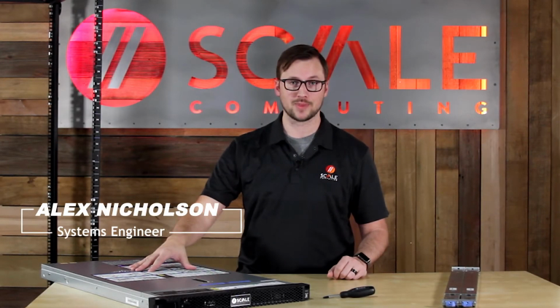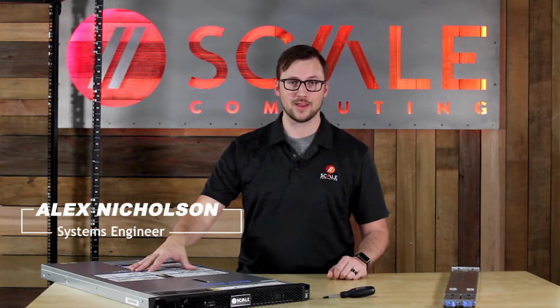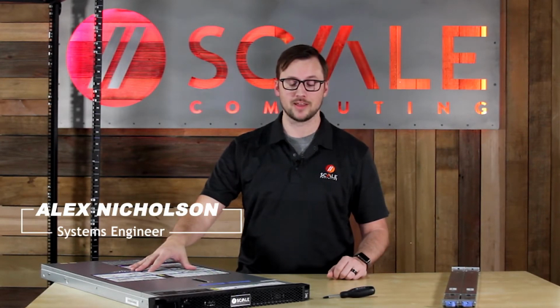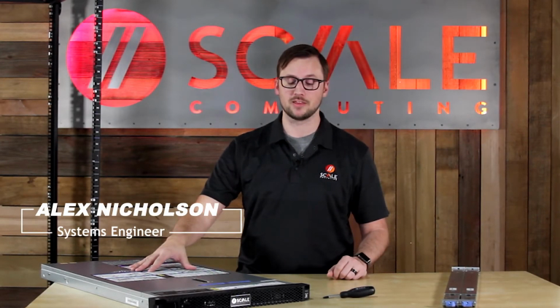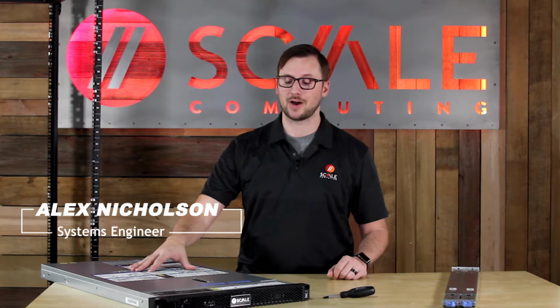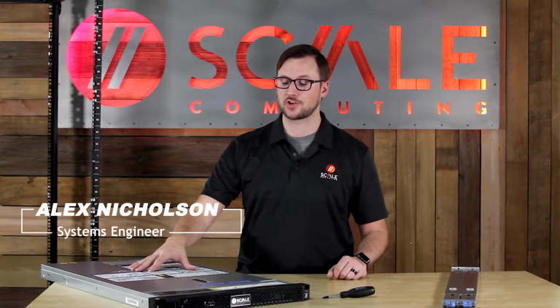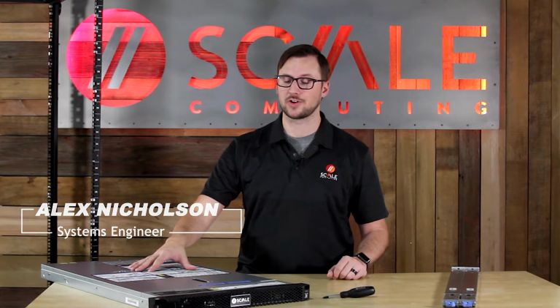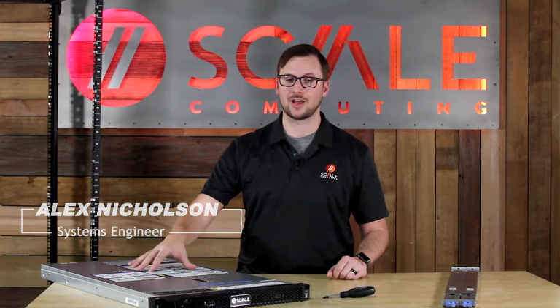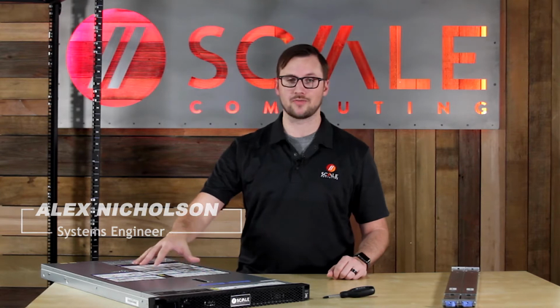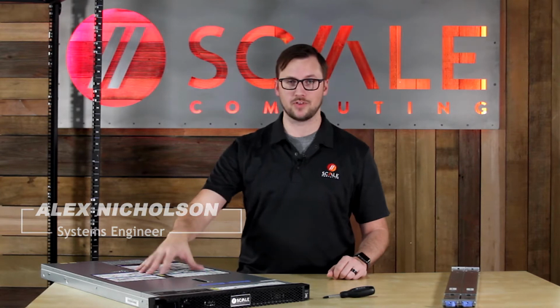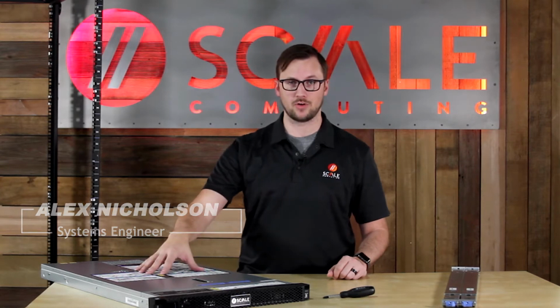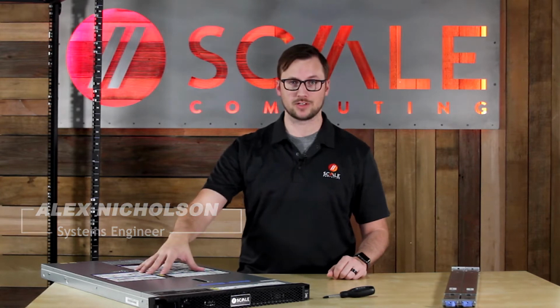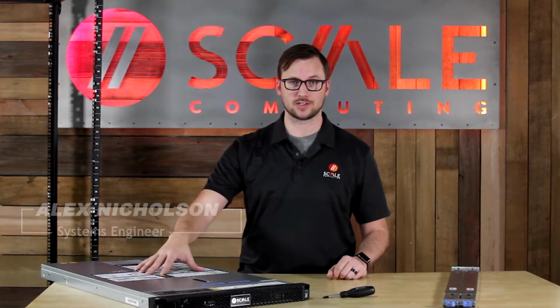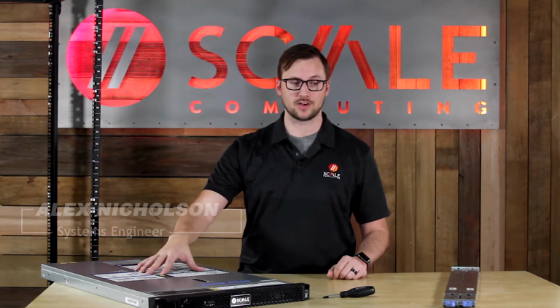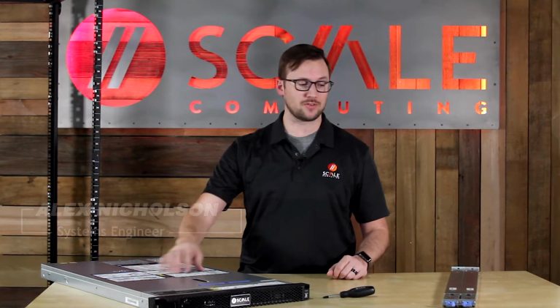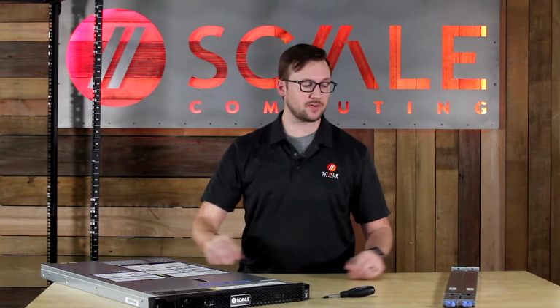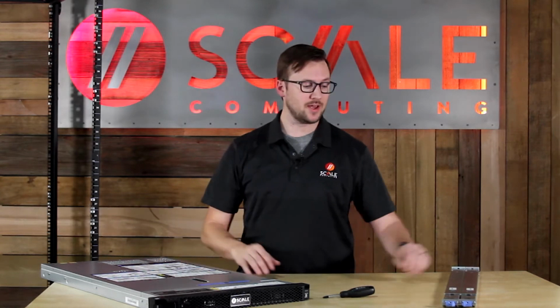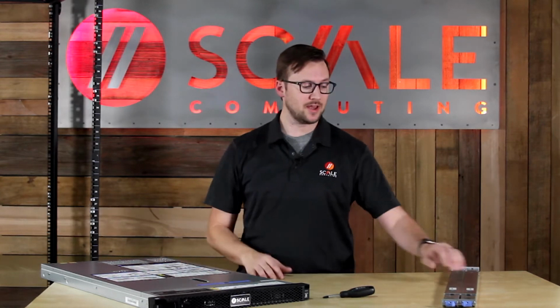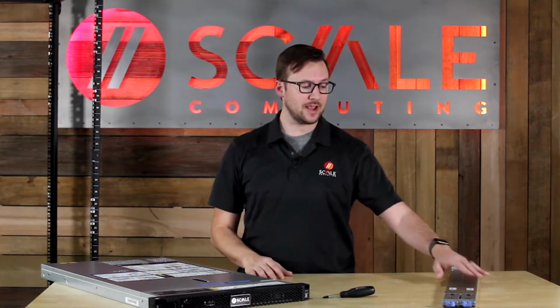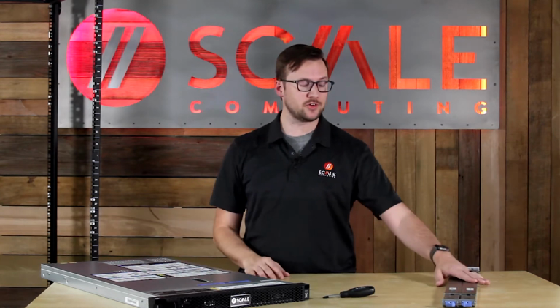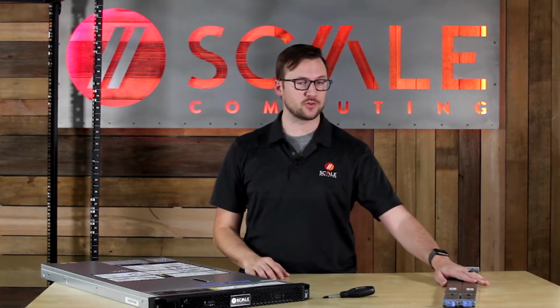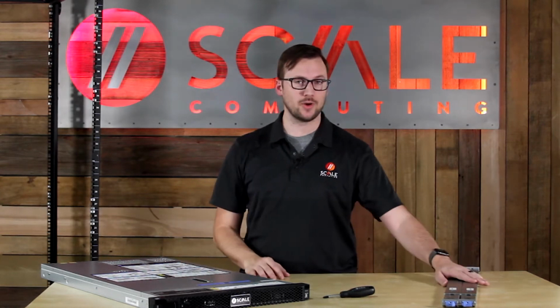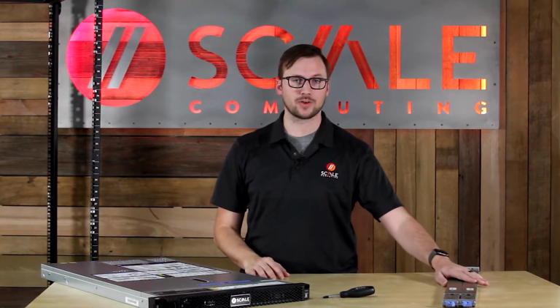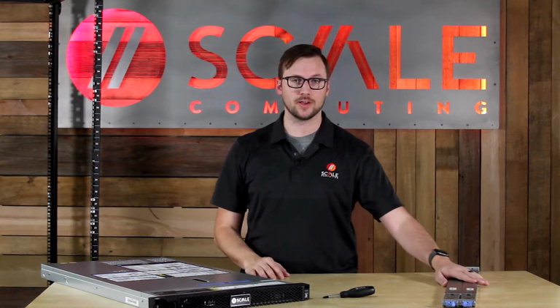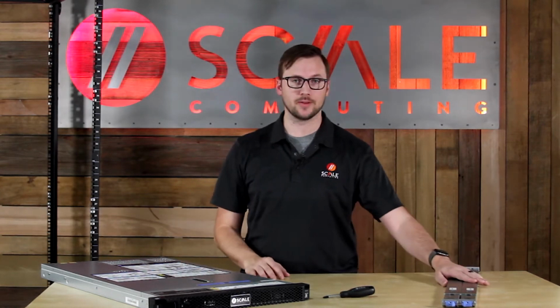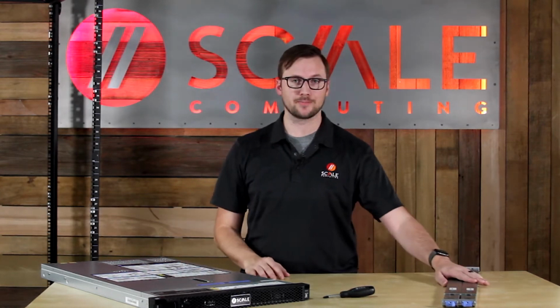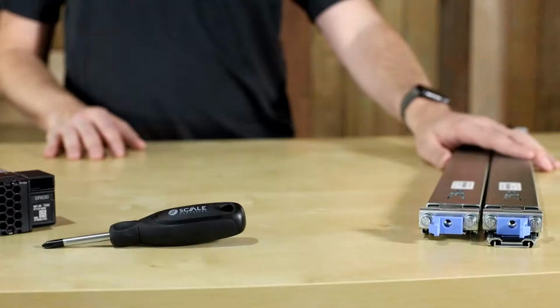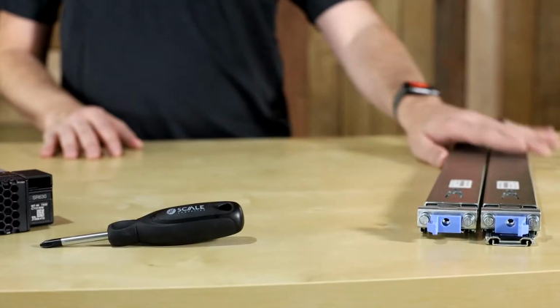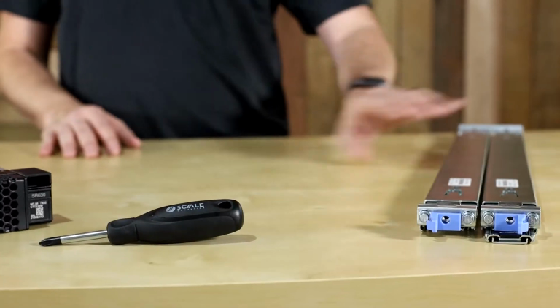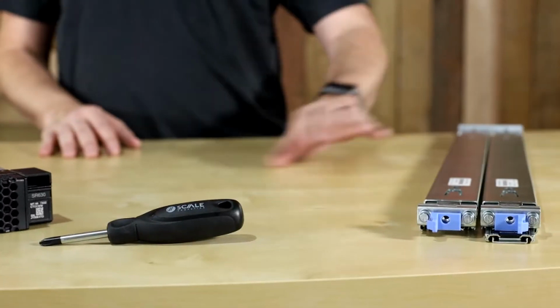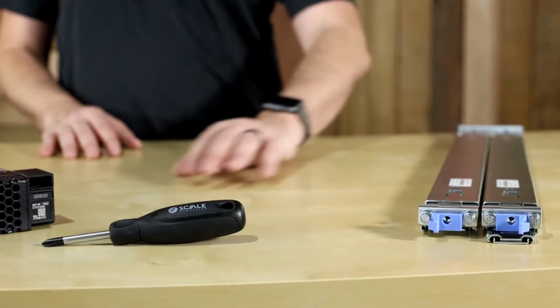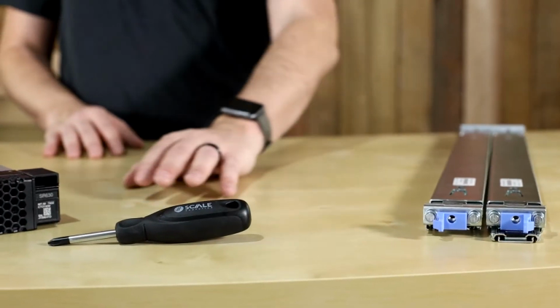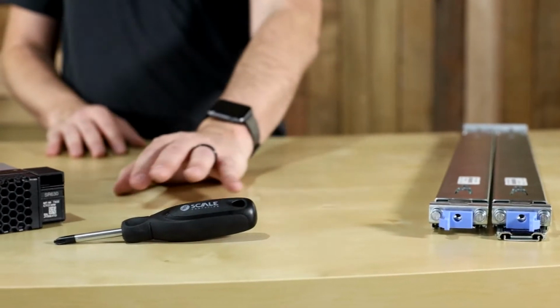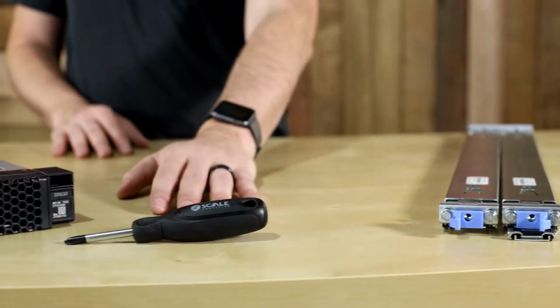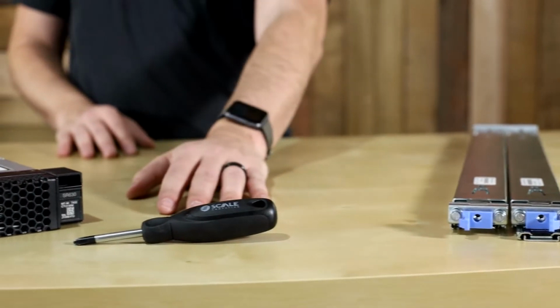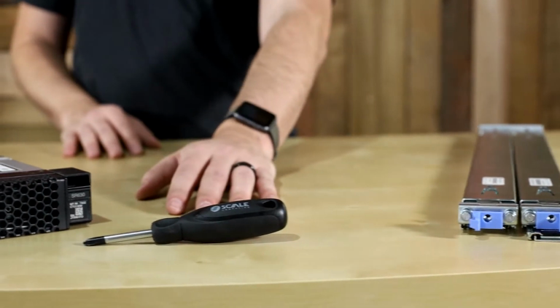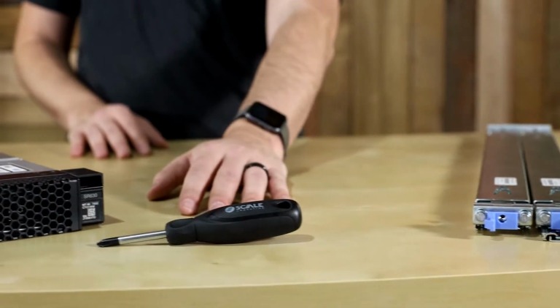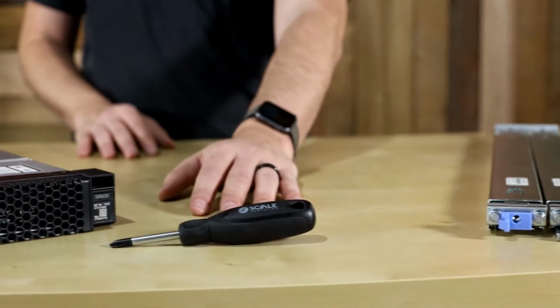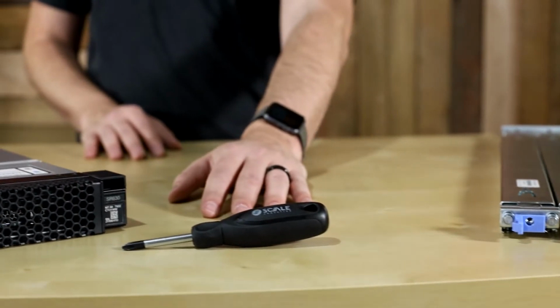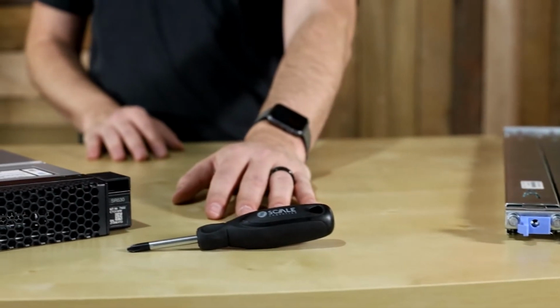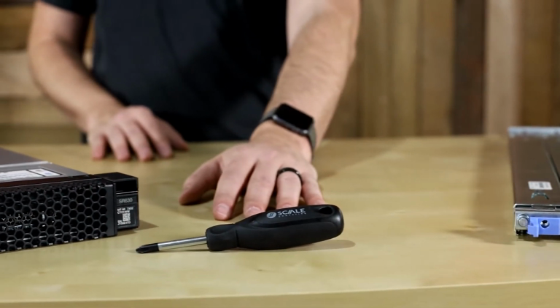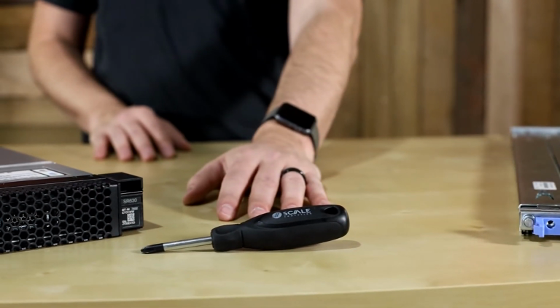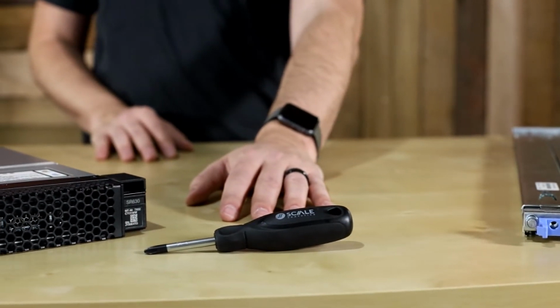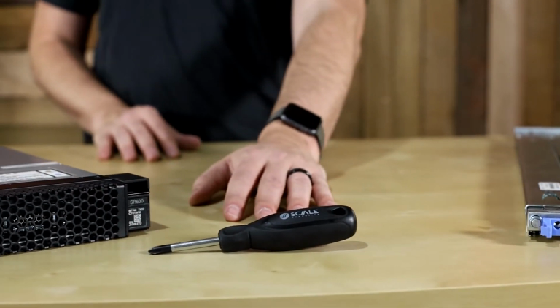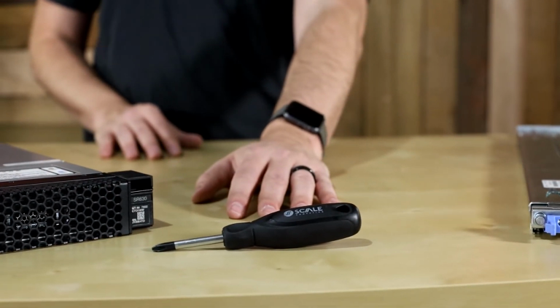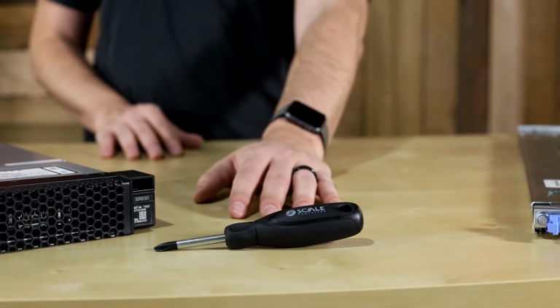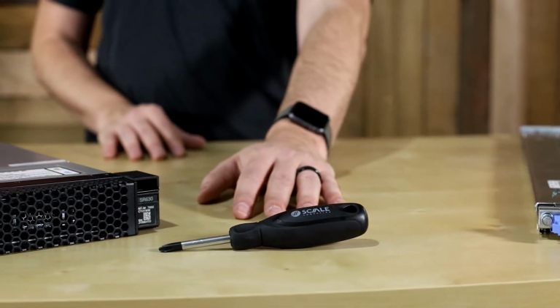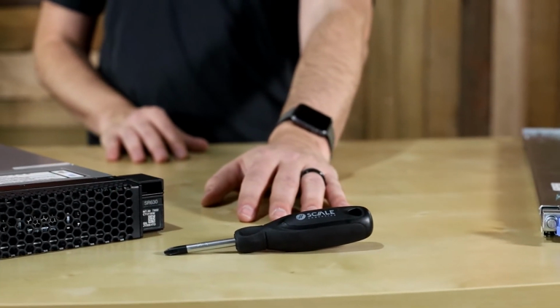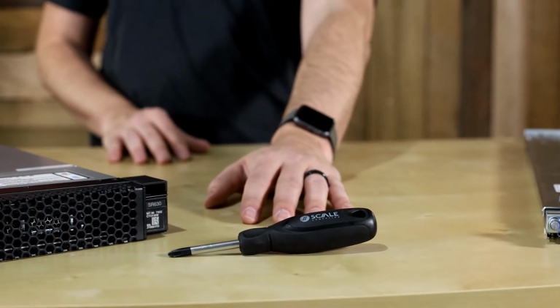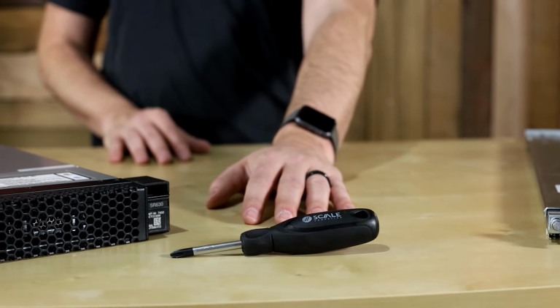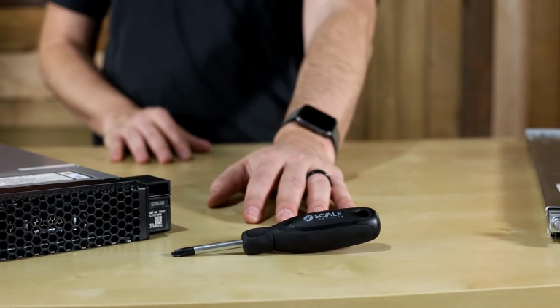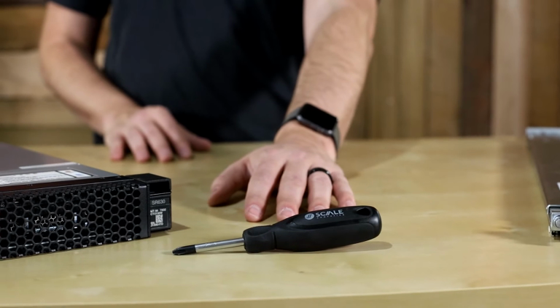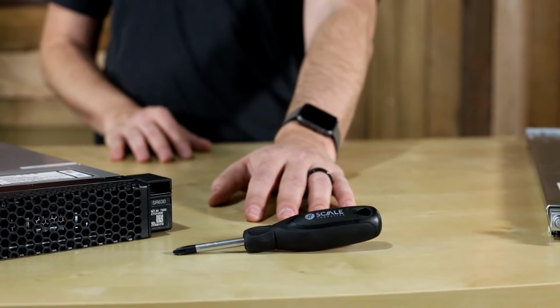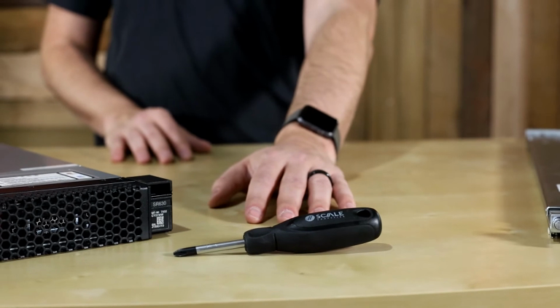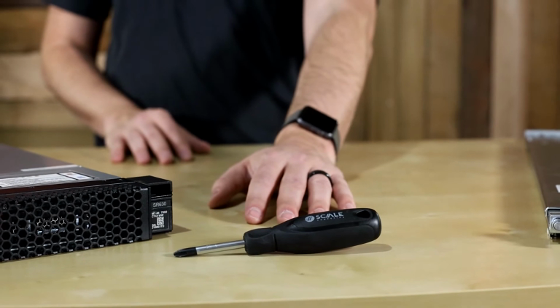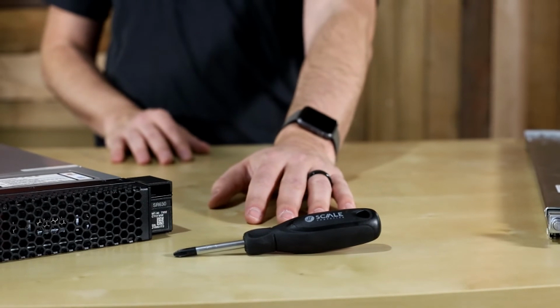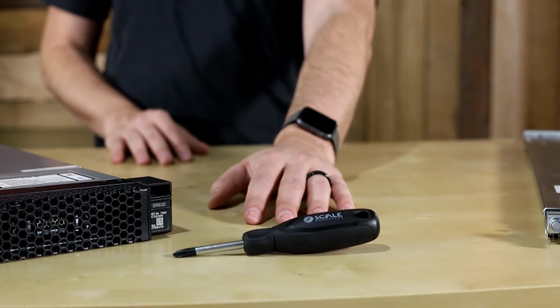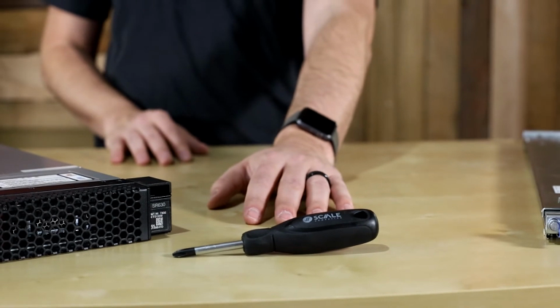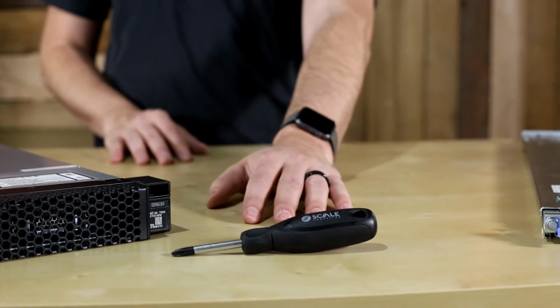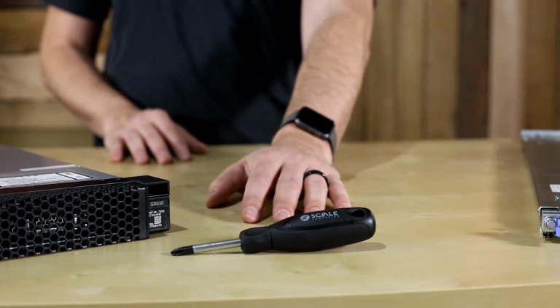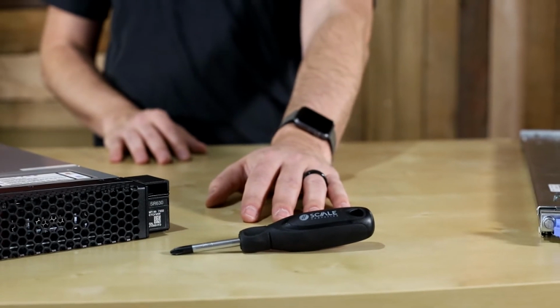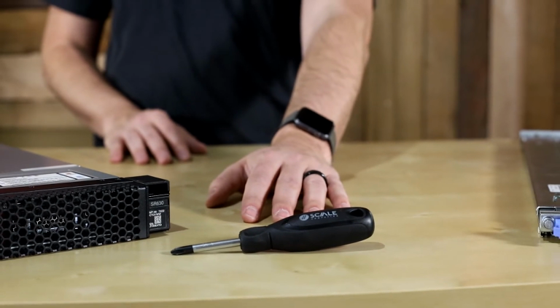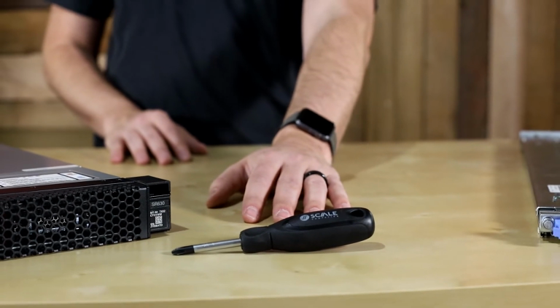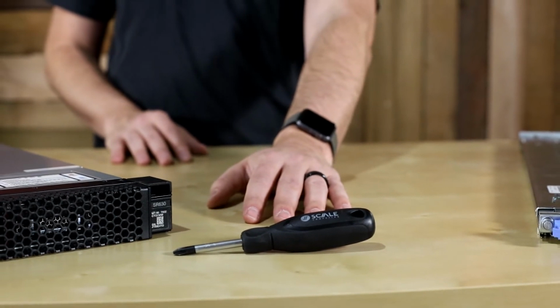In the box, you're going to have the node itself and your rail kit. You're also going to have a screwdriver, but you probably won't need this since this is a screwless rail system.